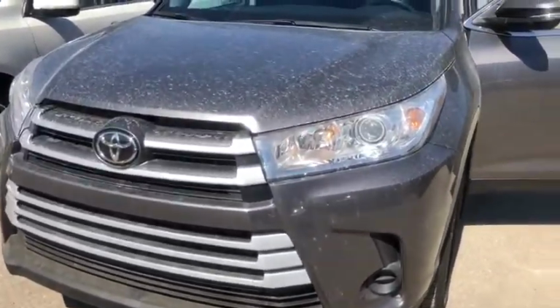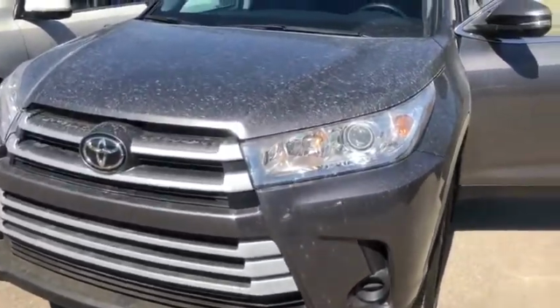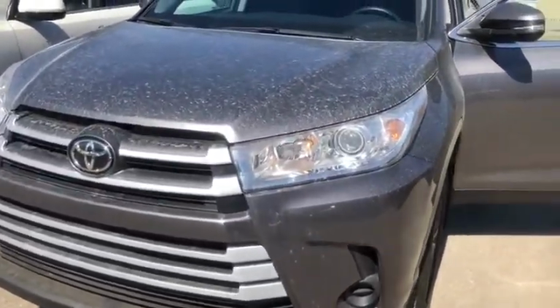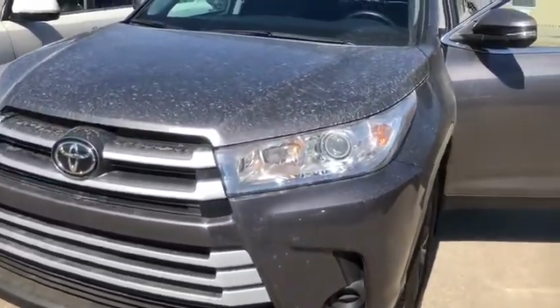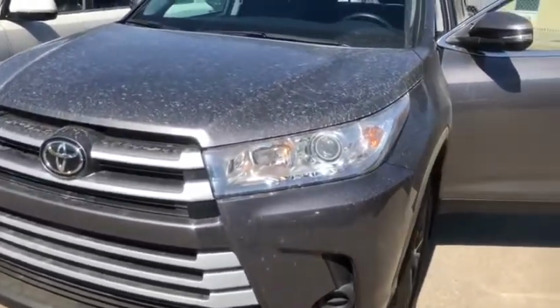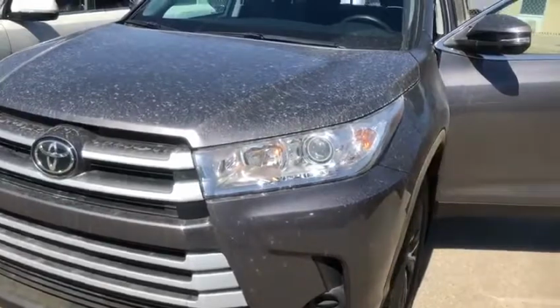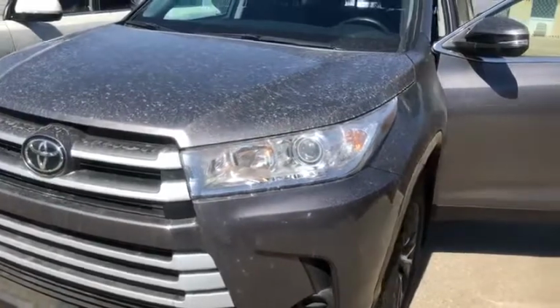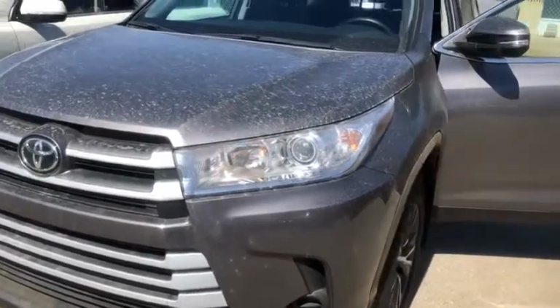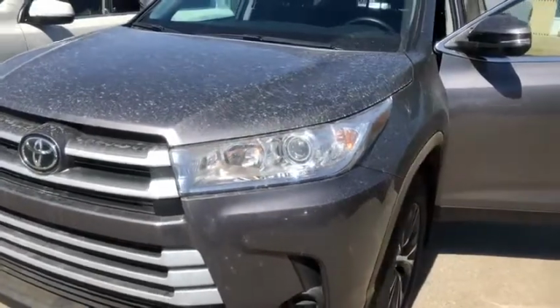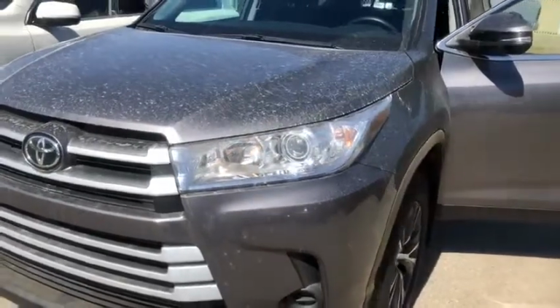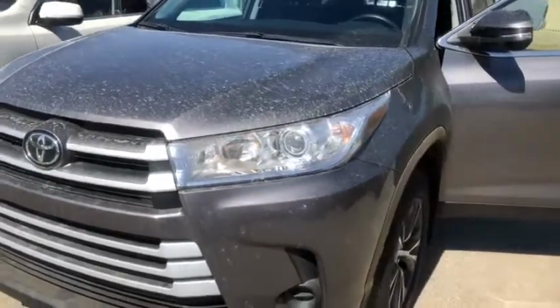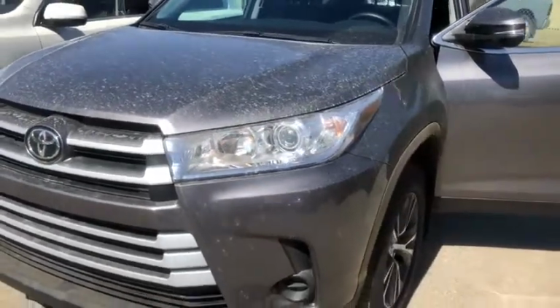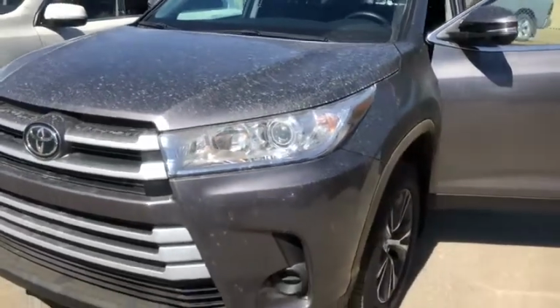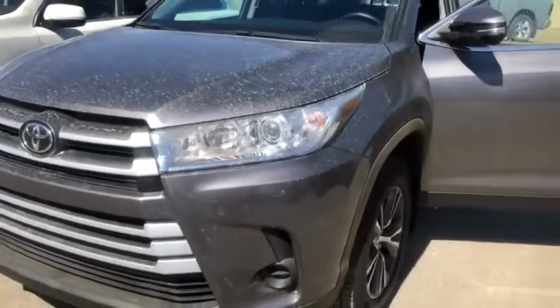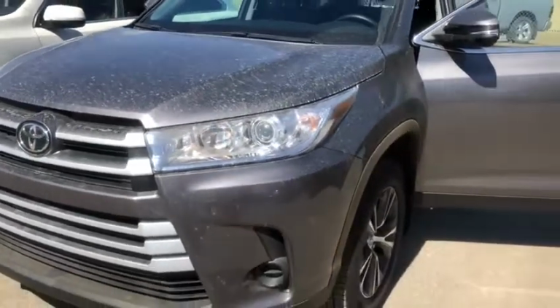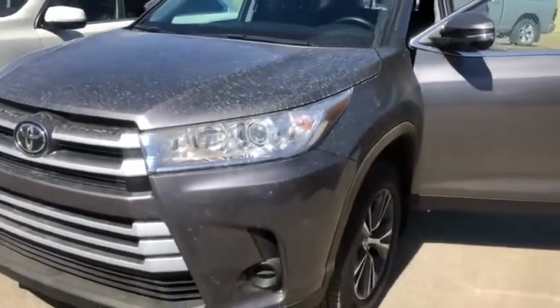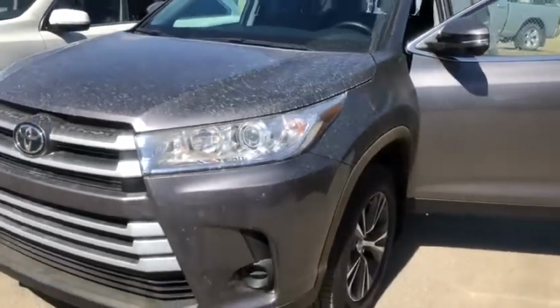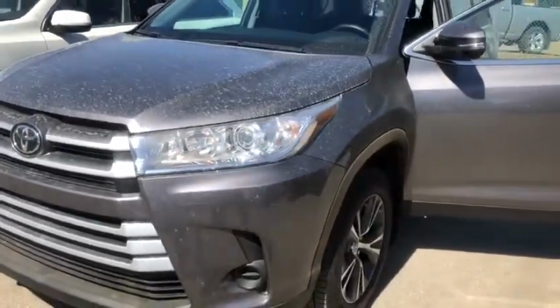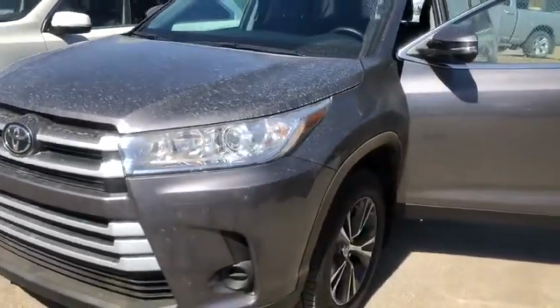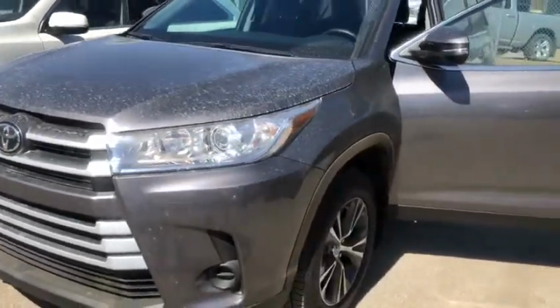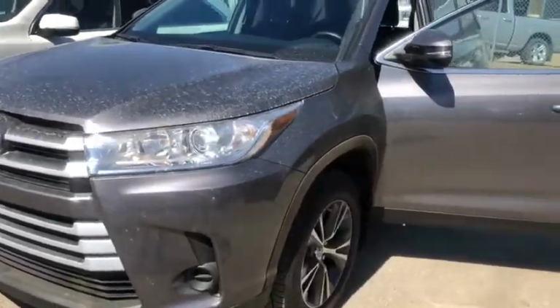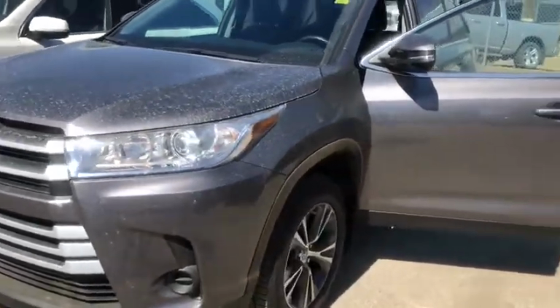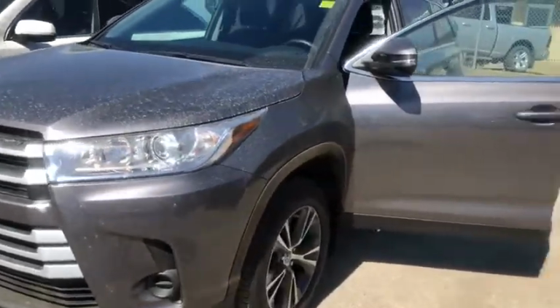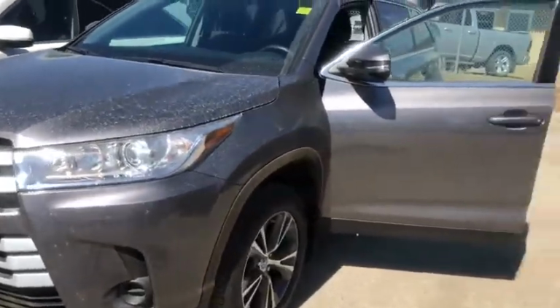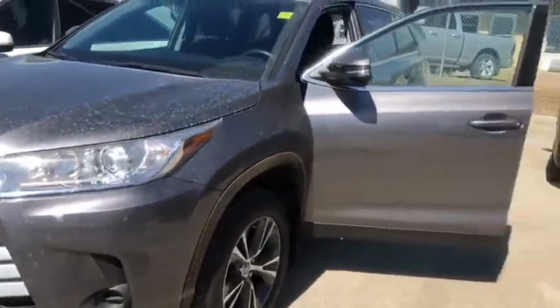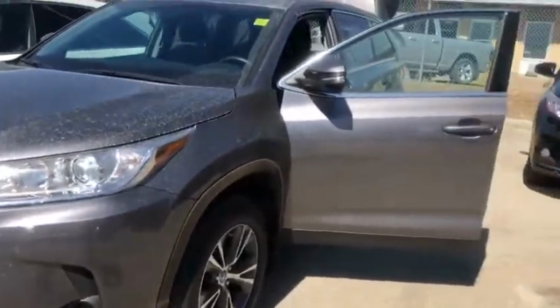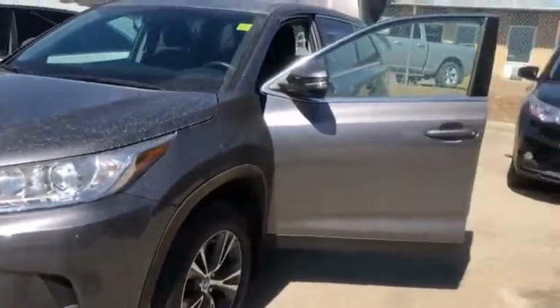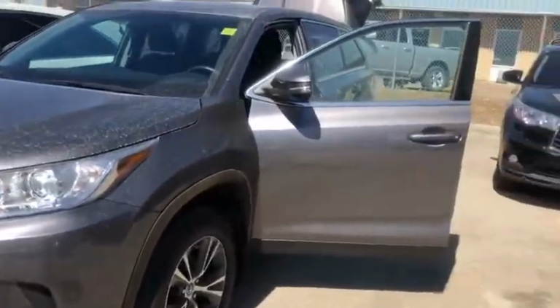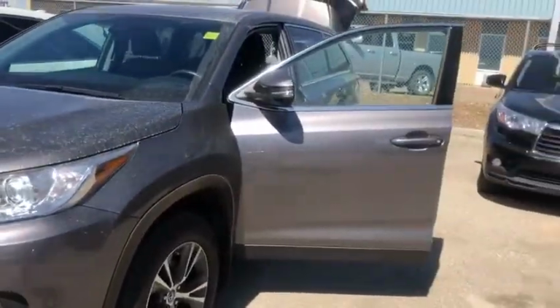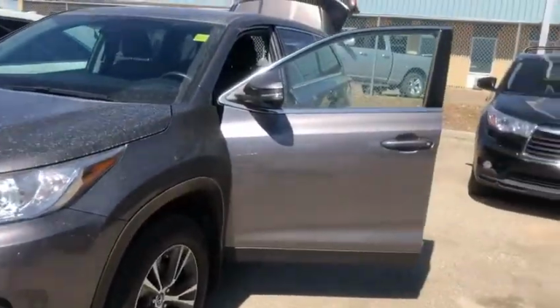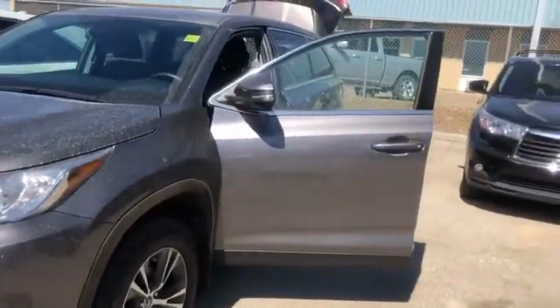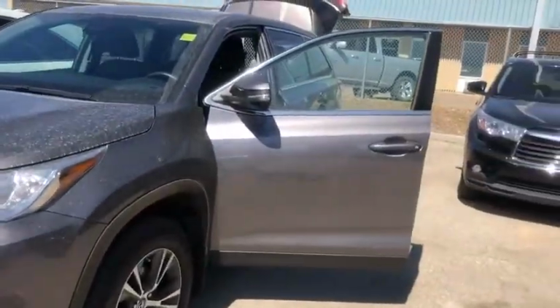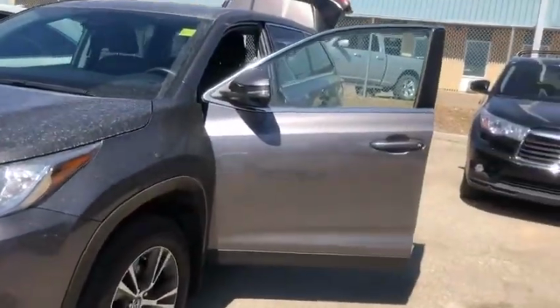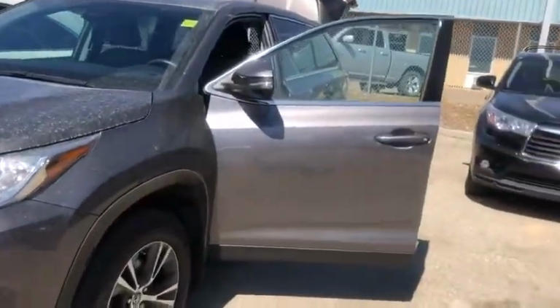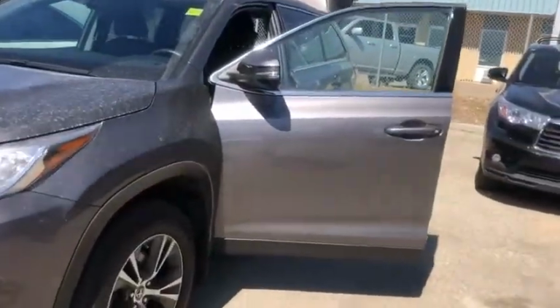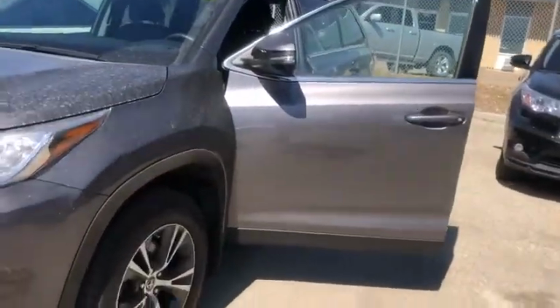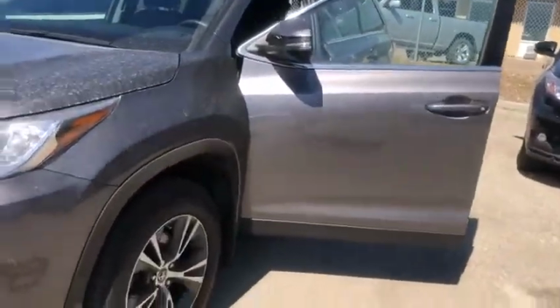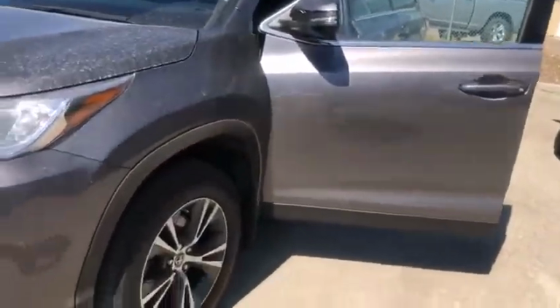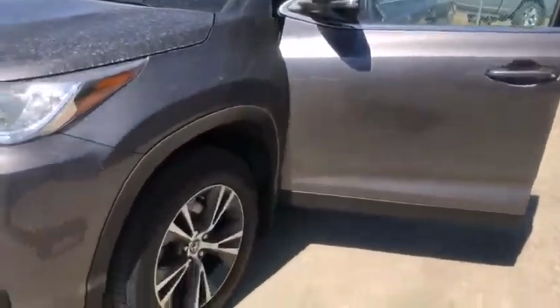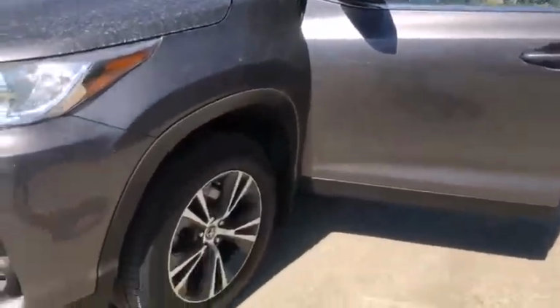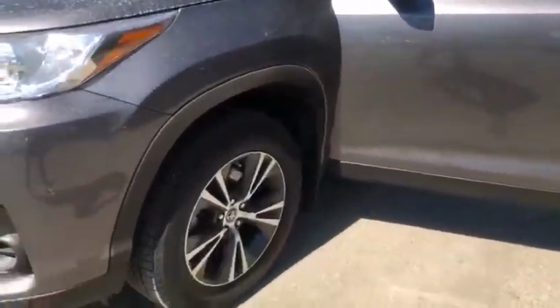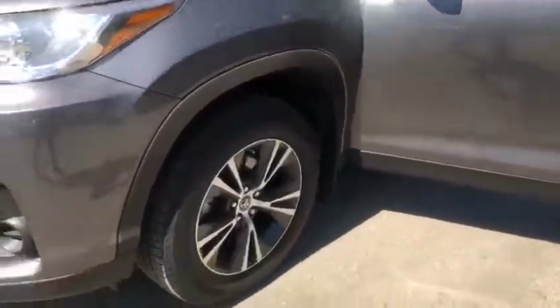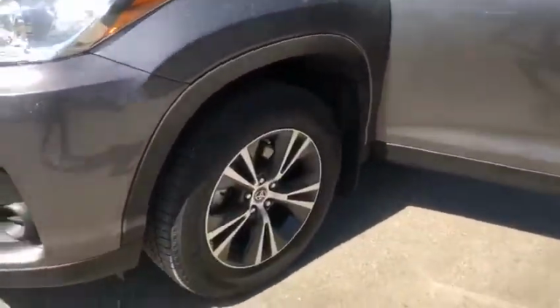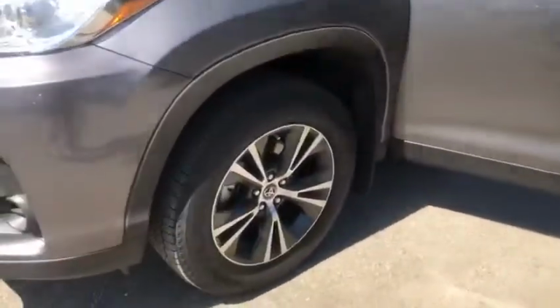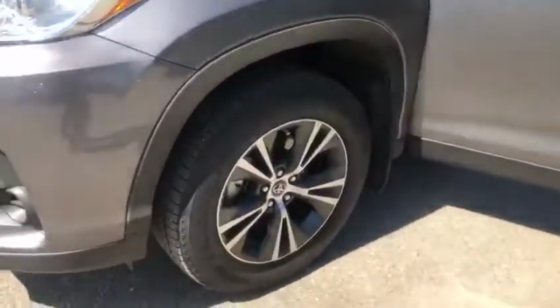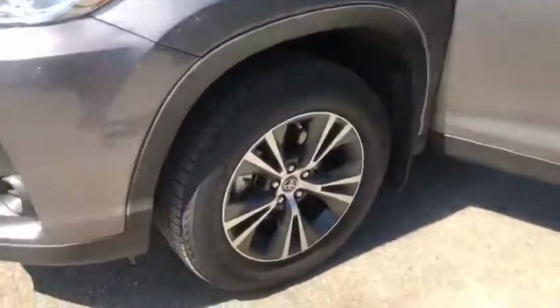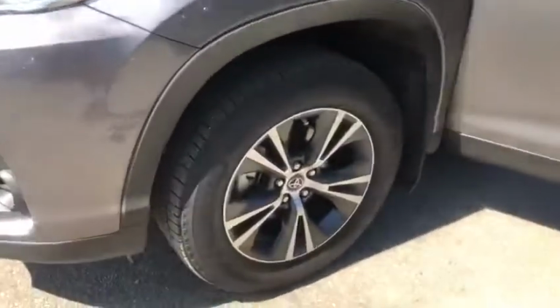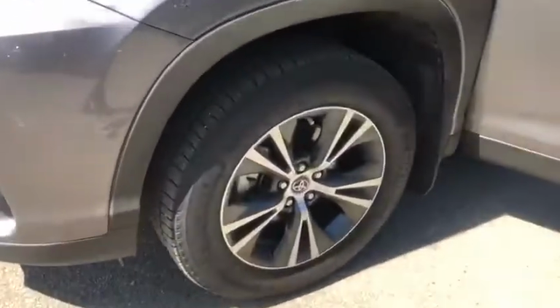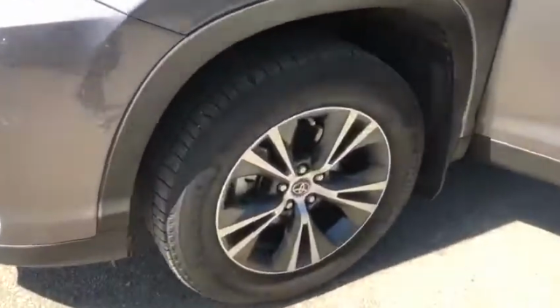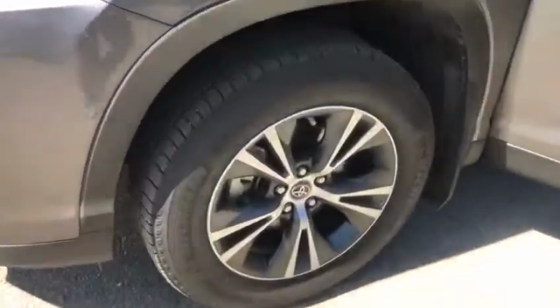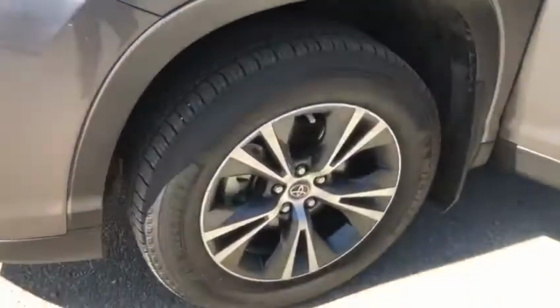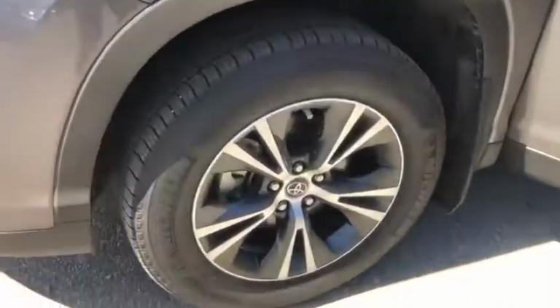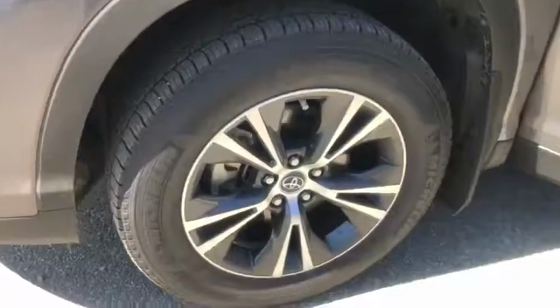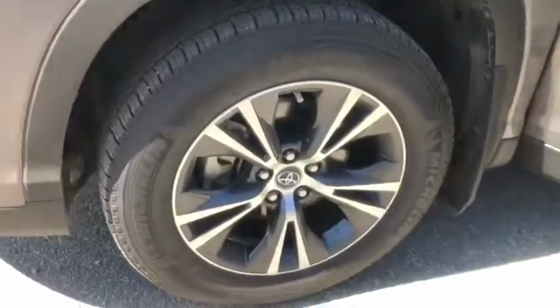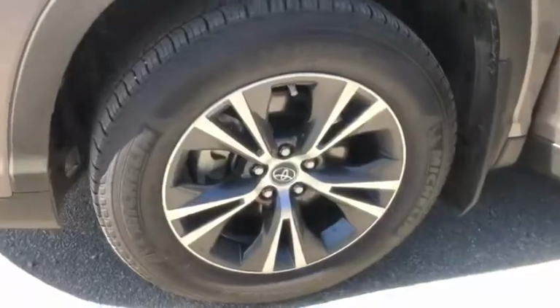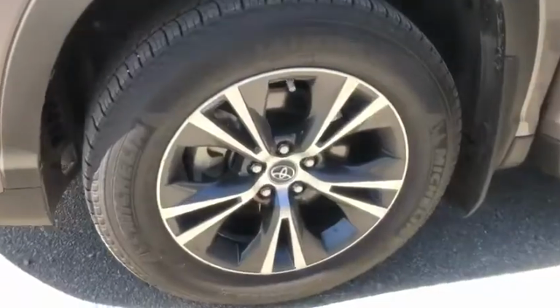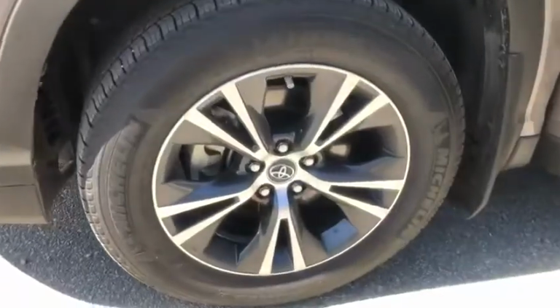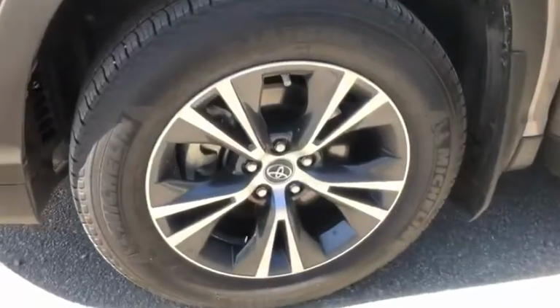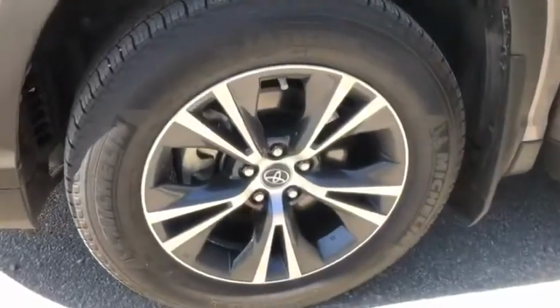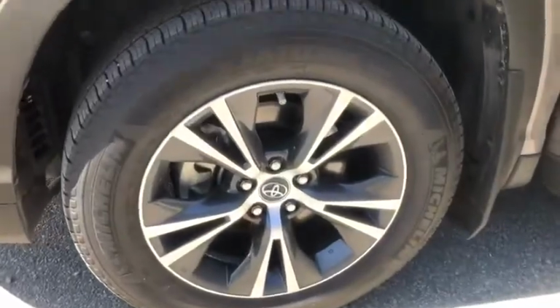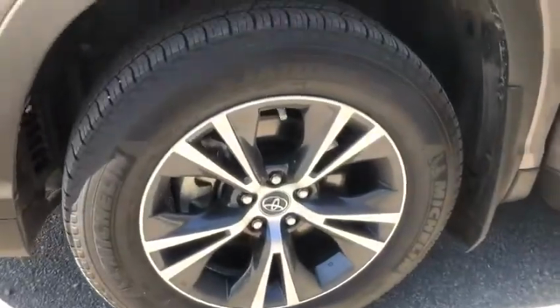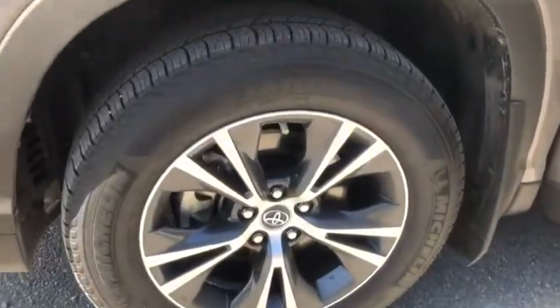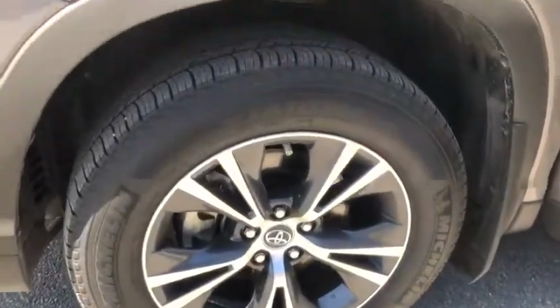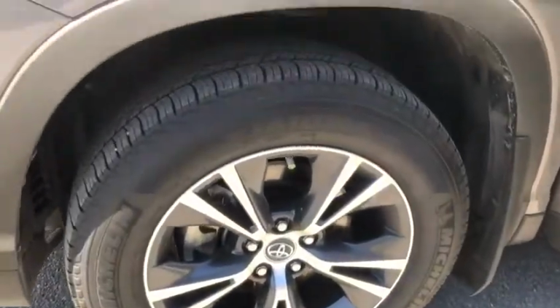Thing is spotless Art, it's pretty much like a brand new vehicle. Tires have a ton of life left on them there.